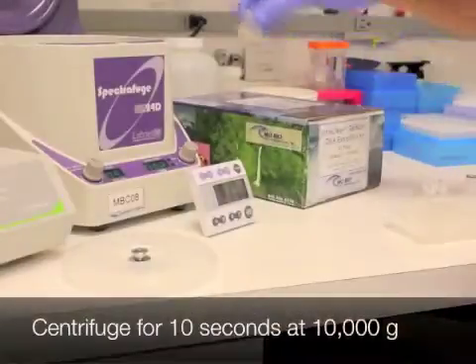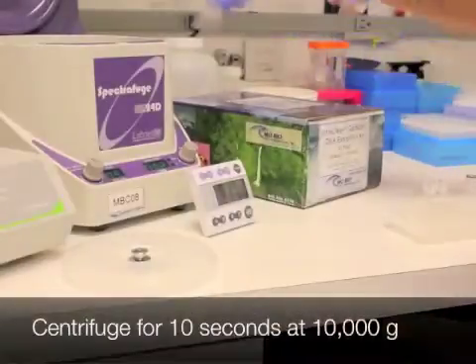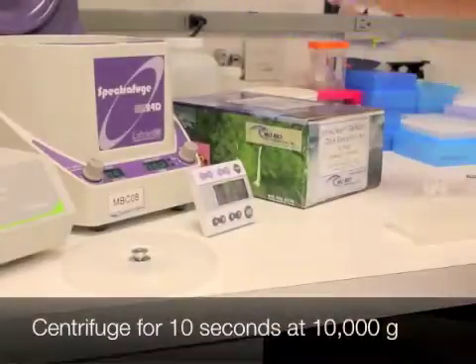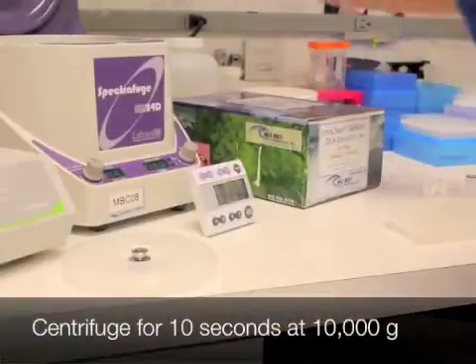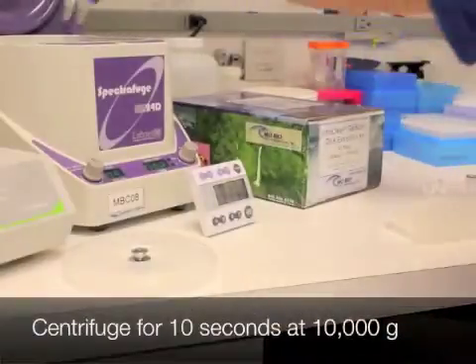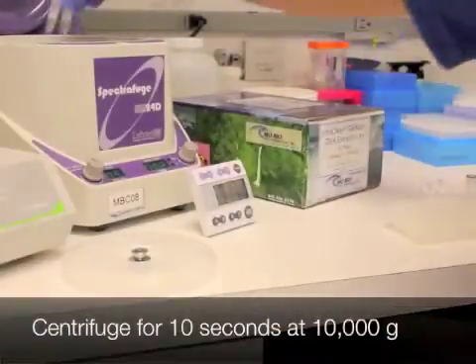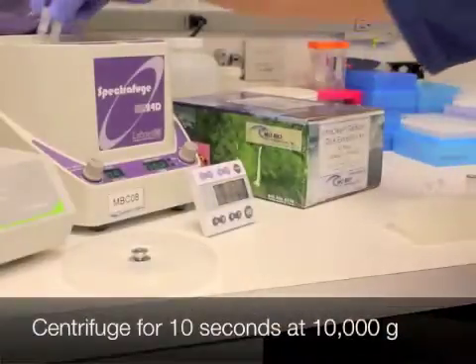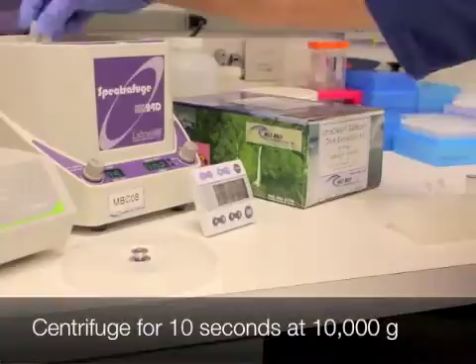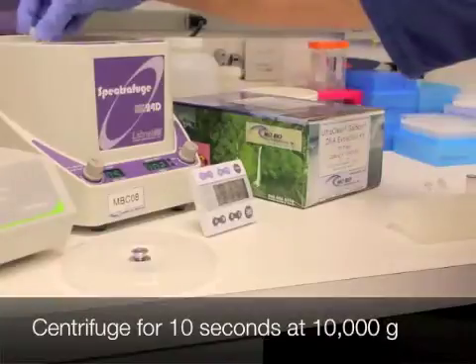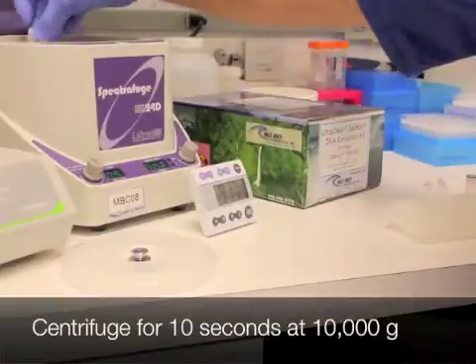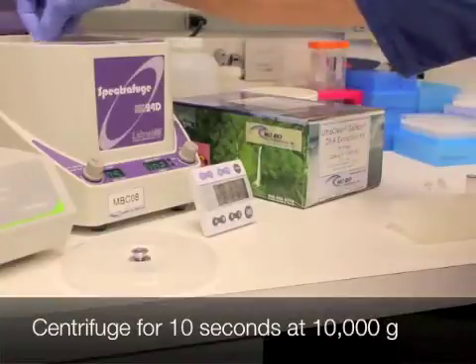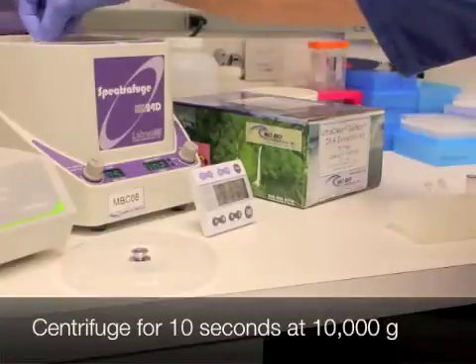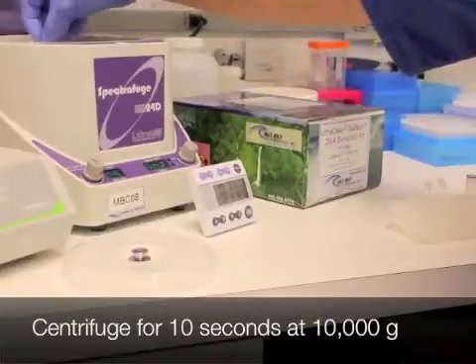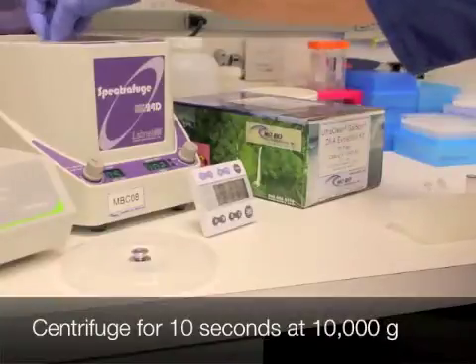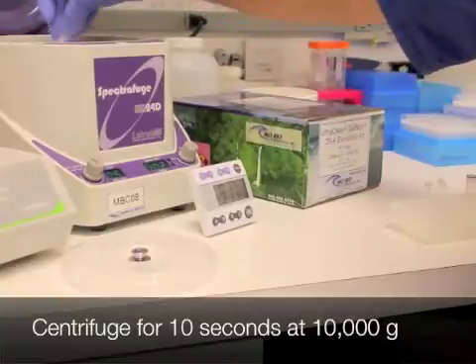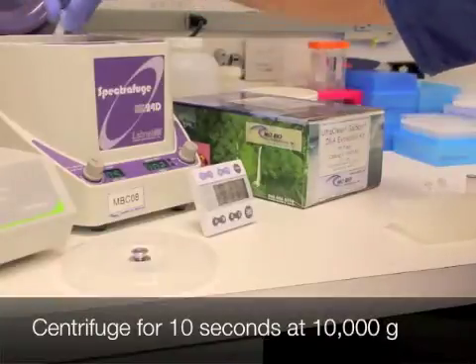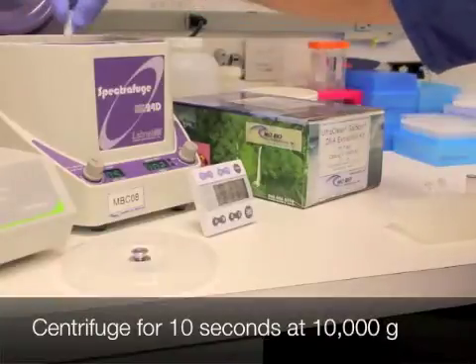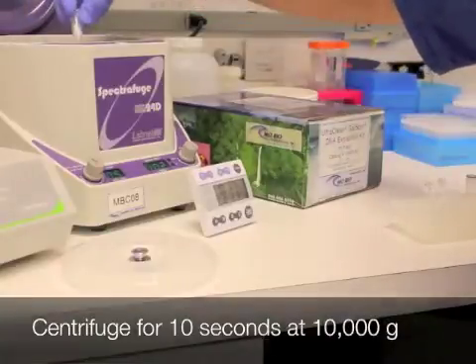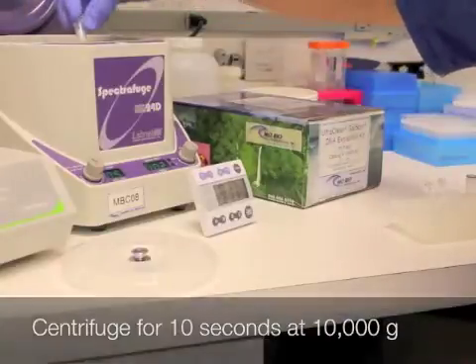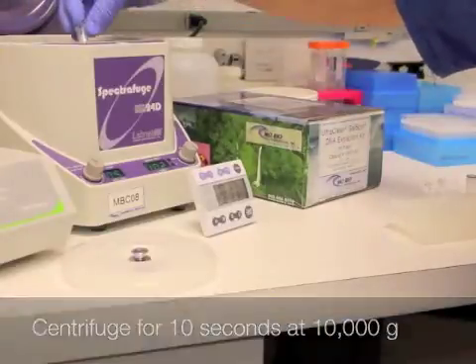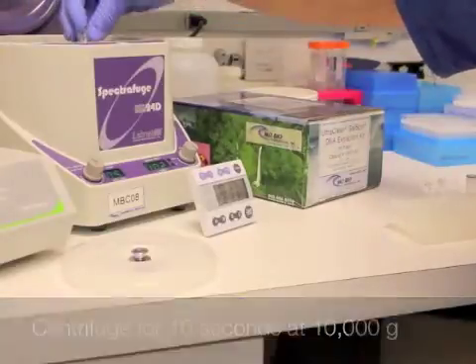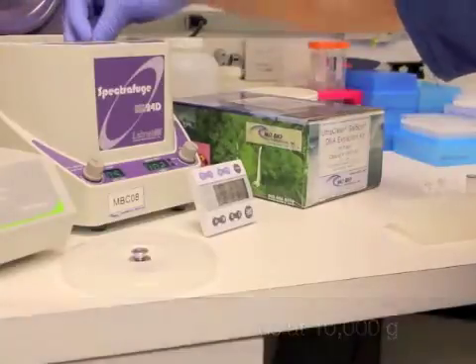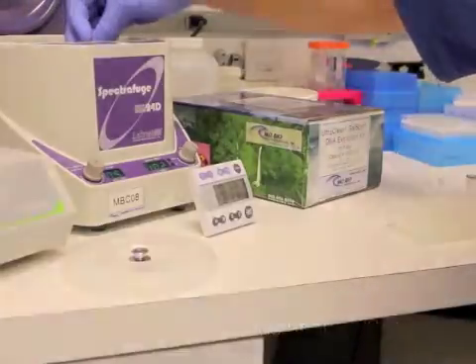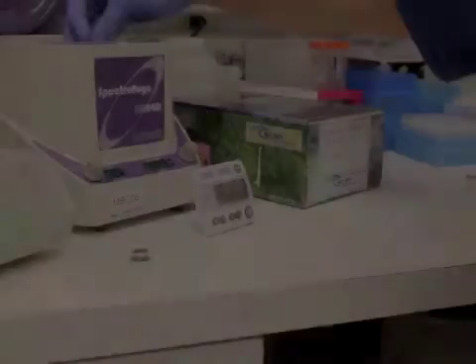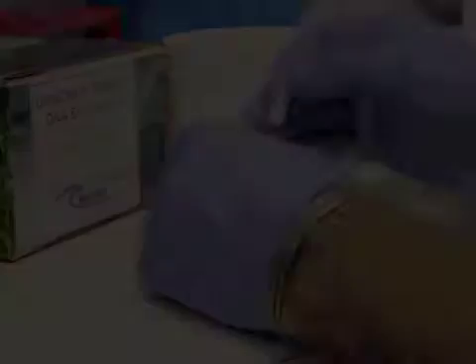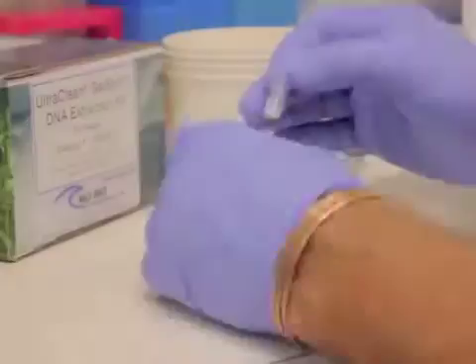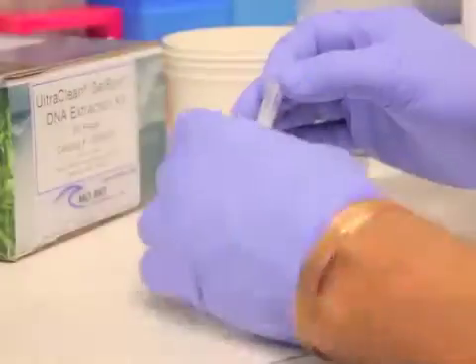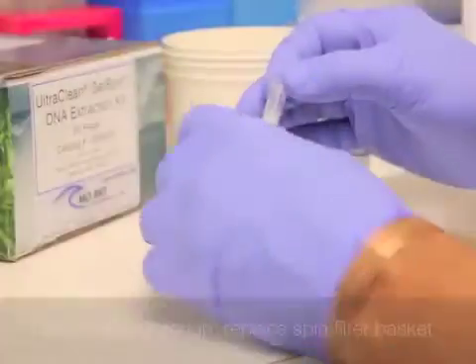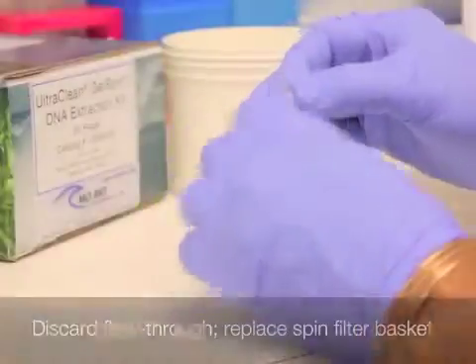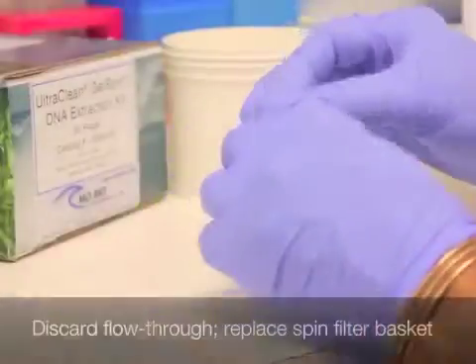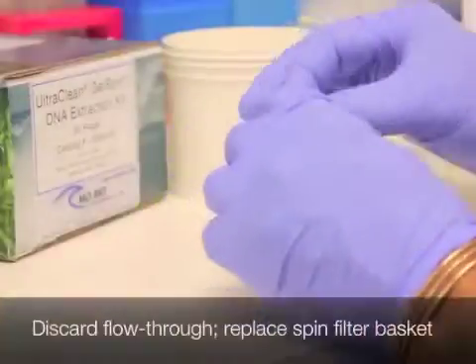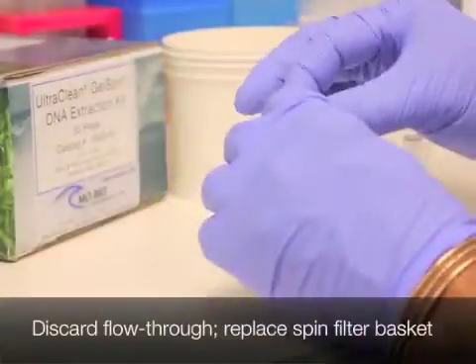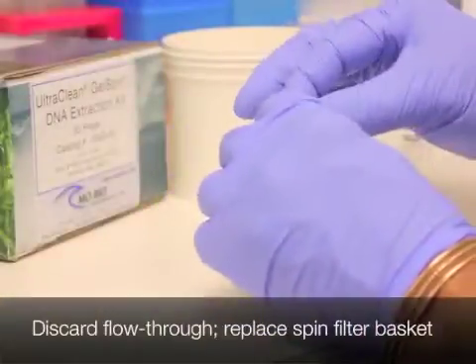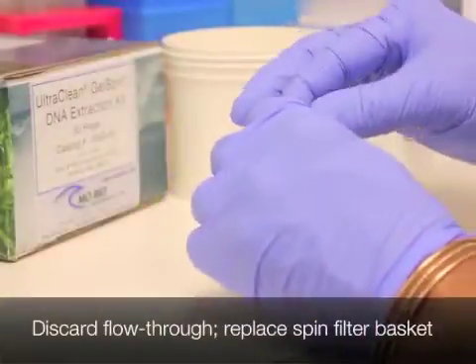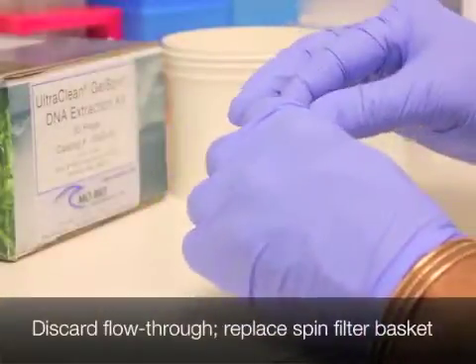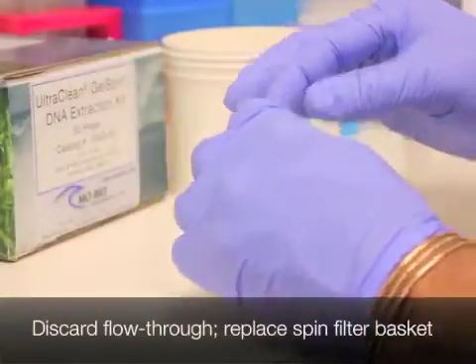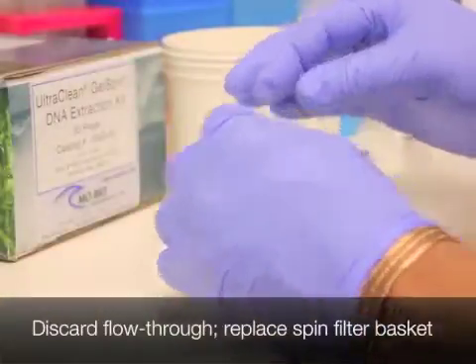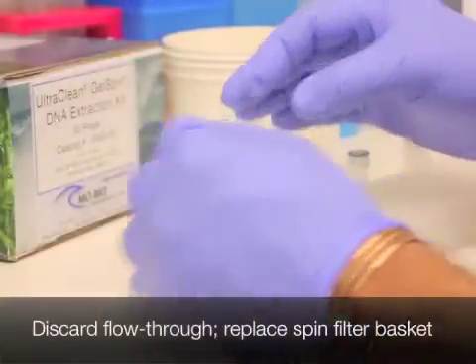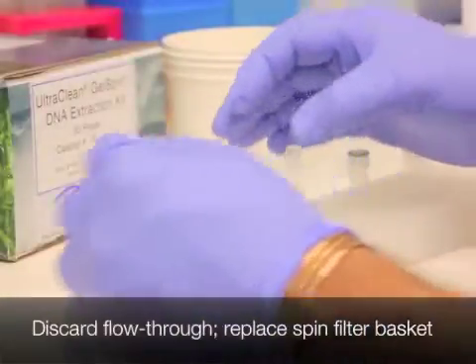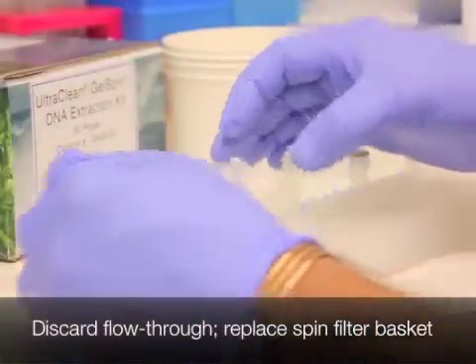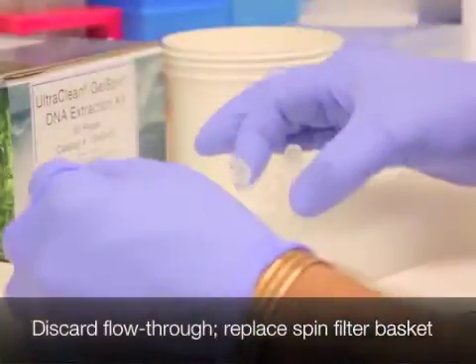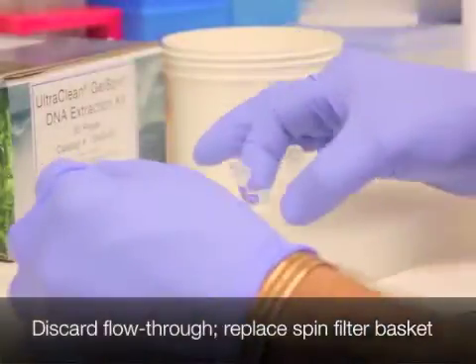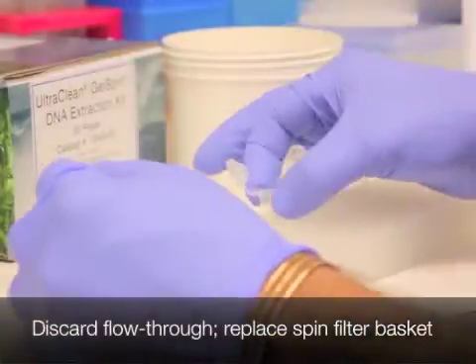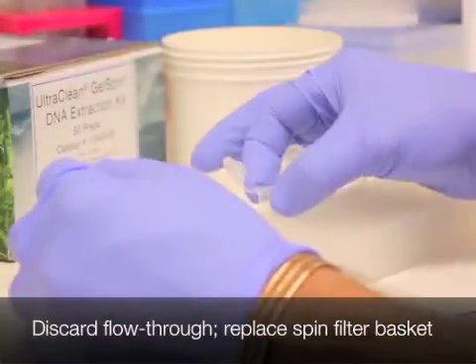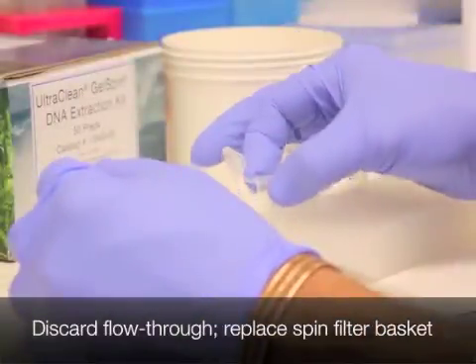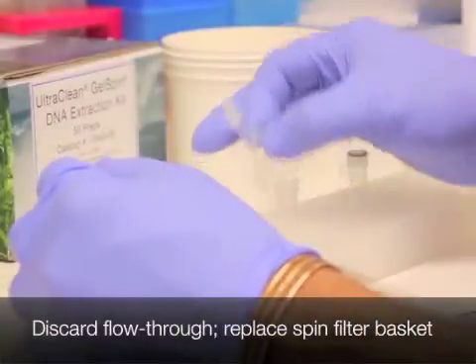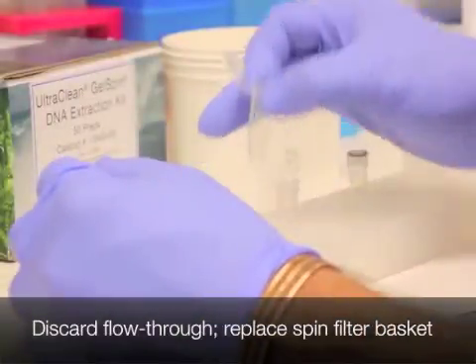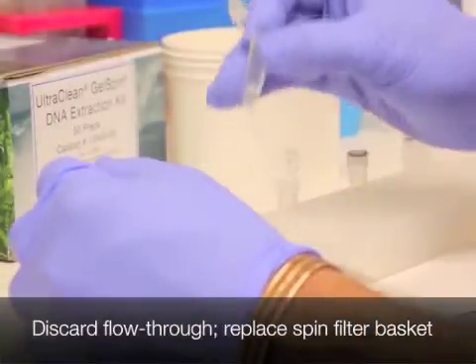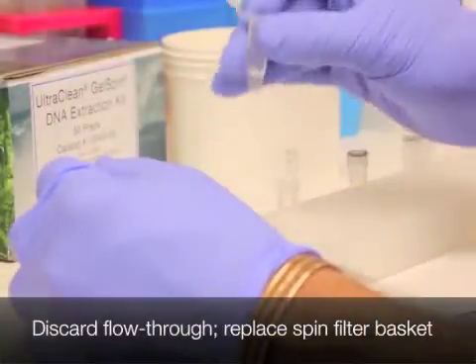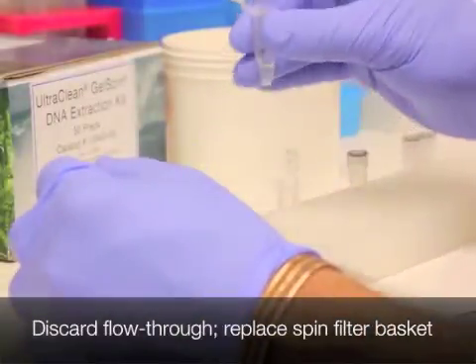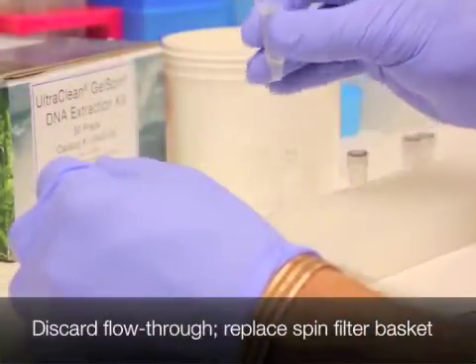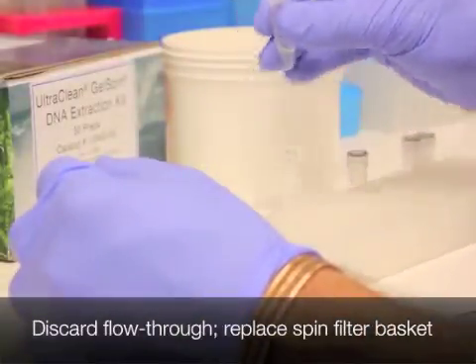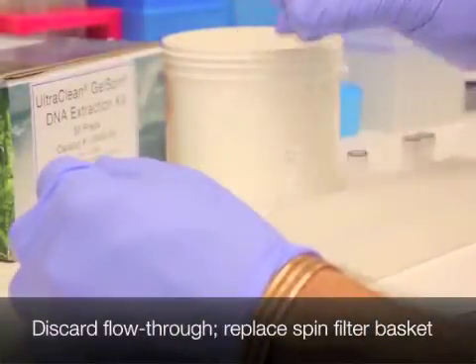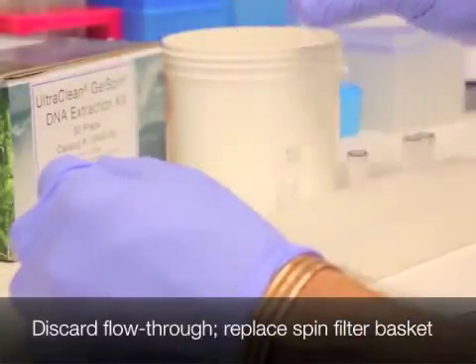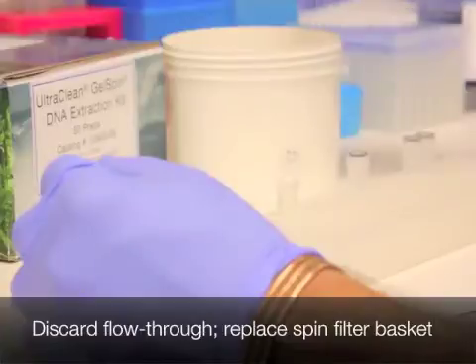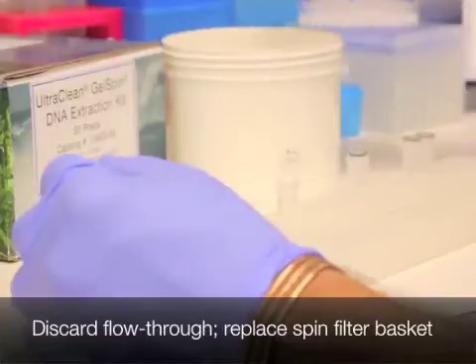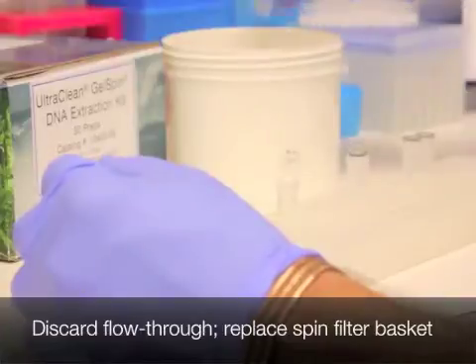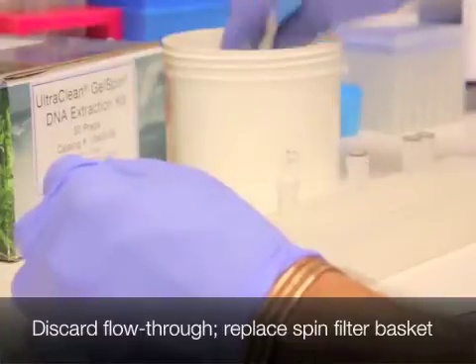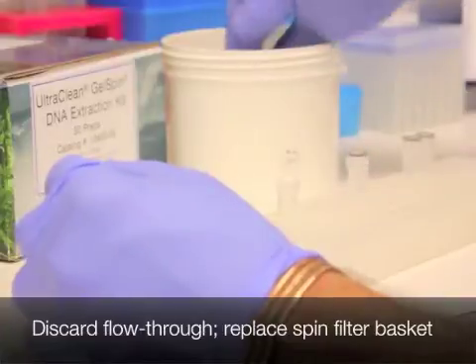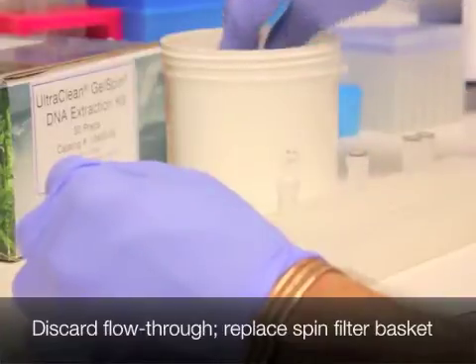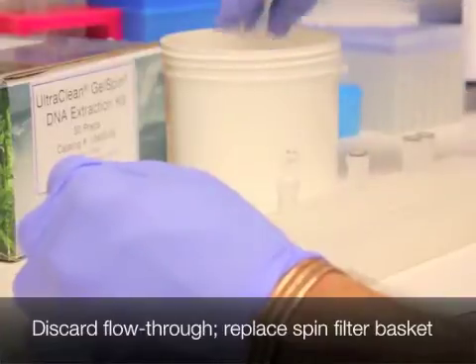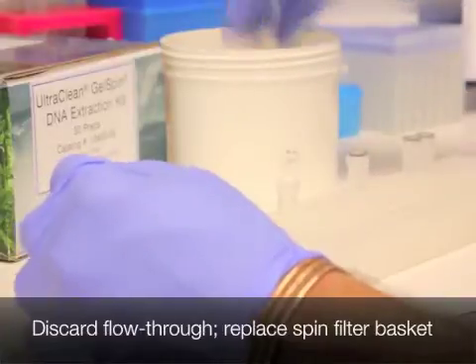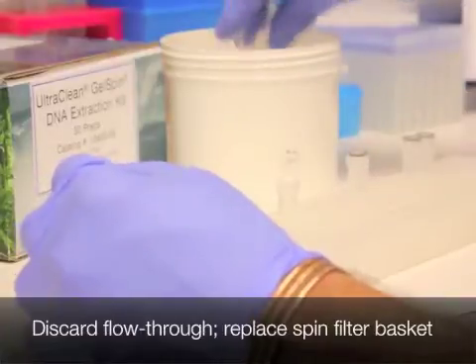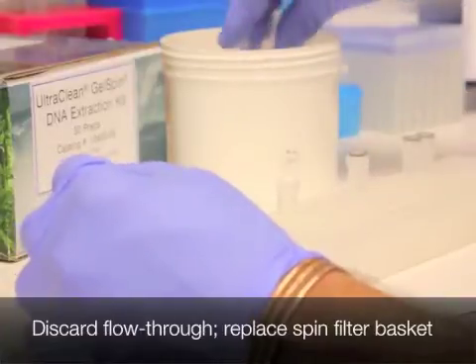Centrifuge for 10 seconds. Discard the flow-through and replace the spin filter basket.